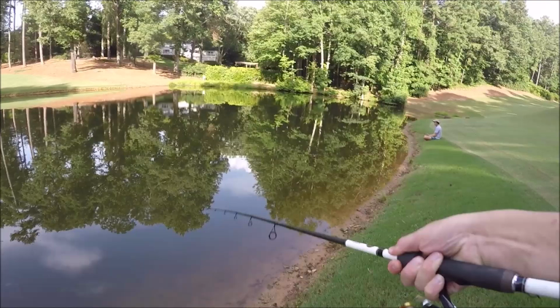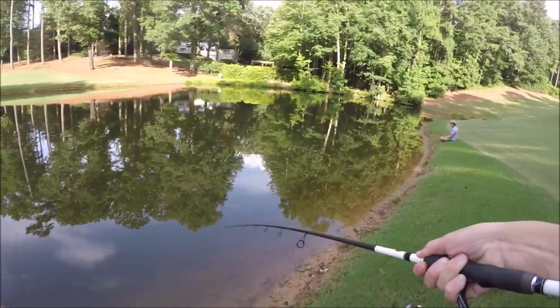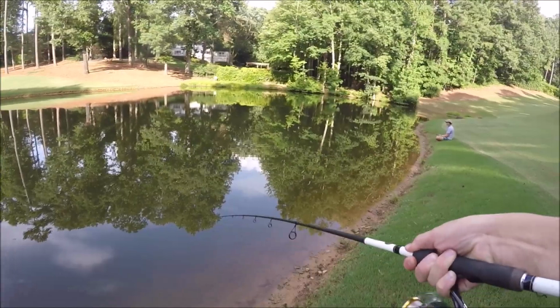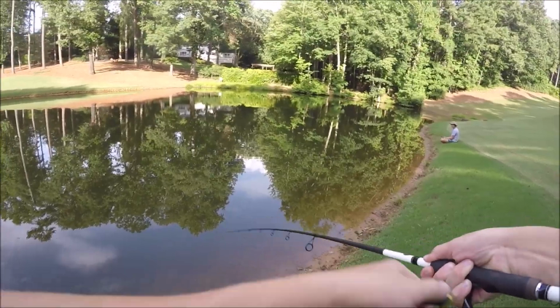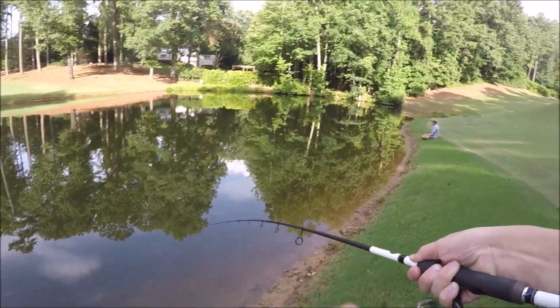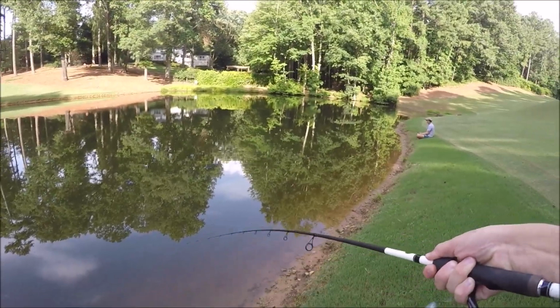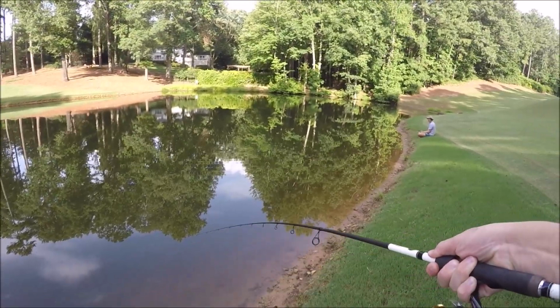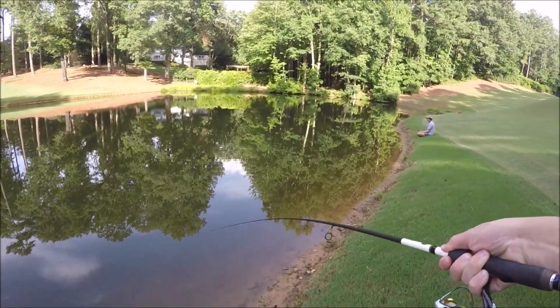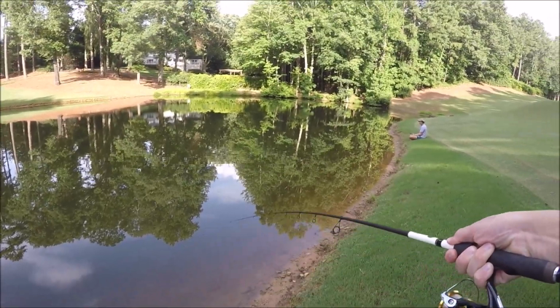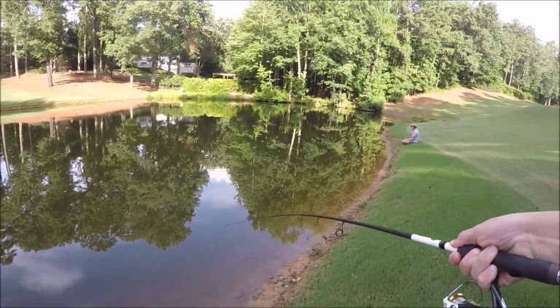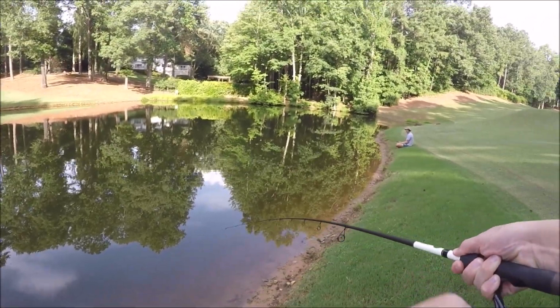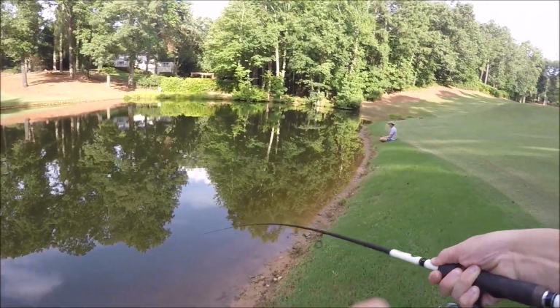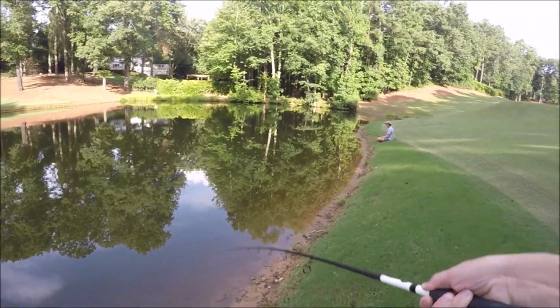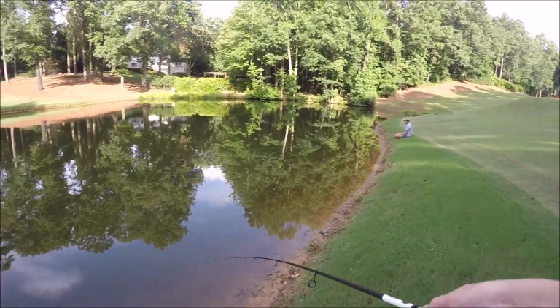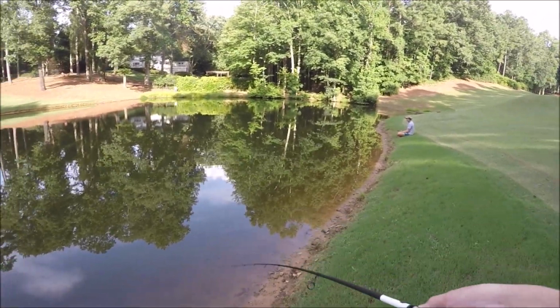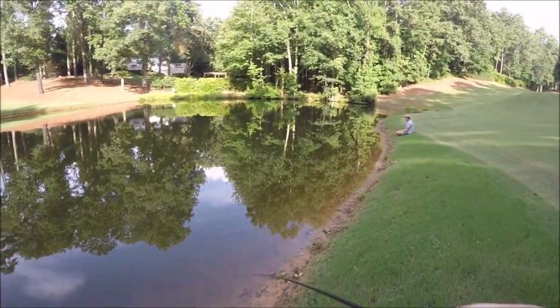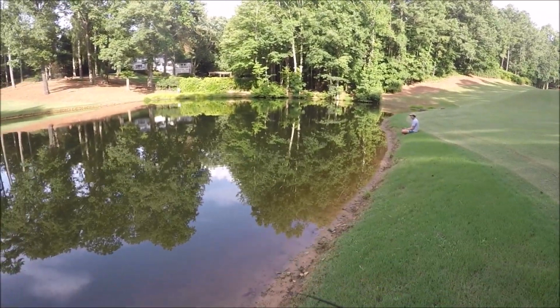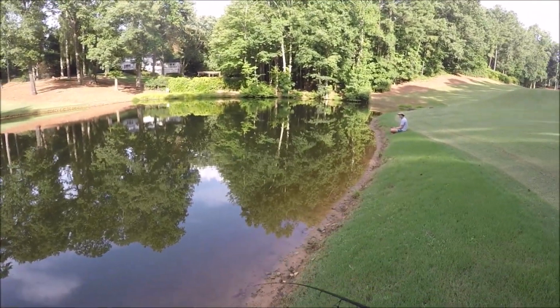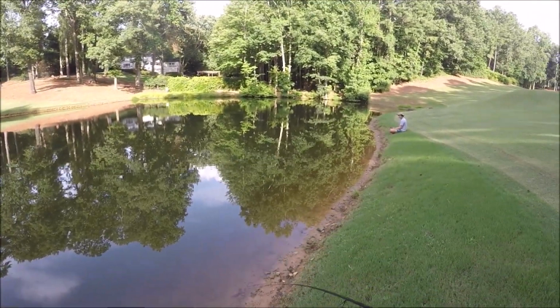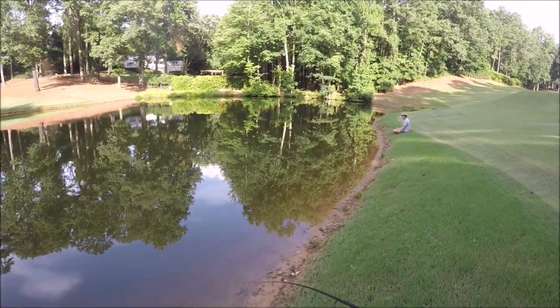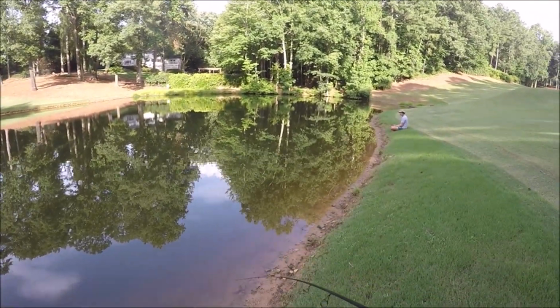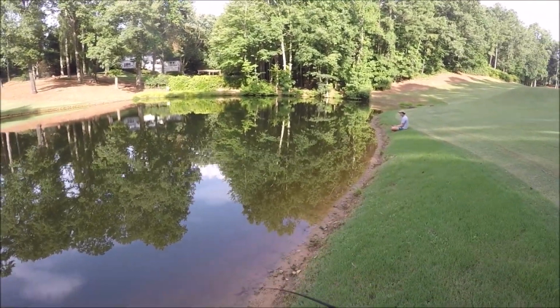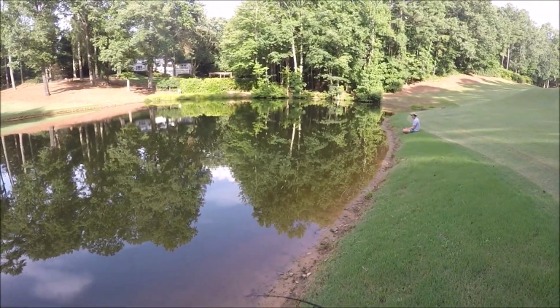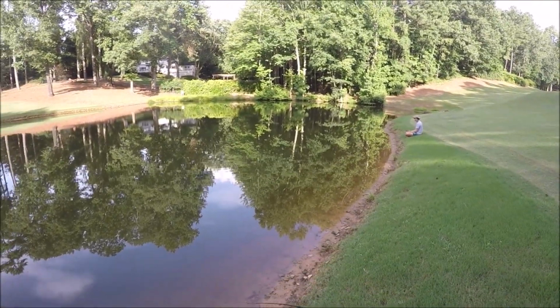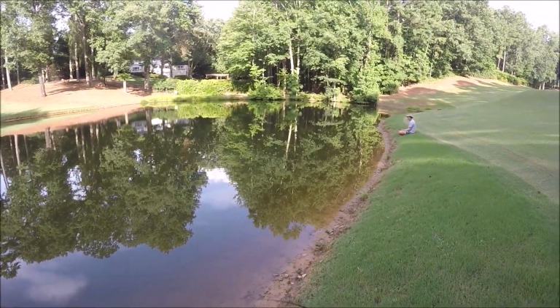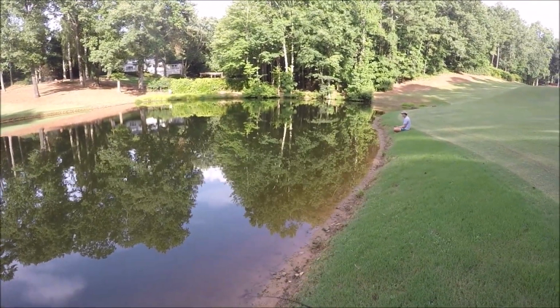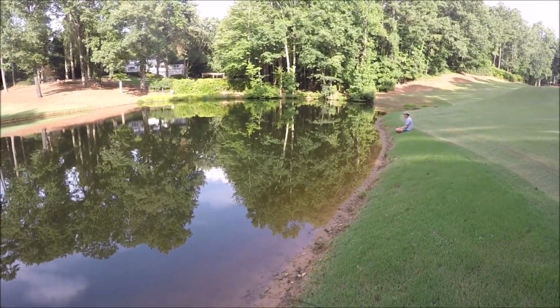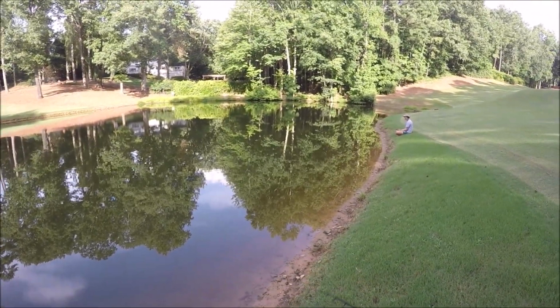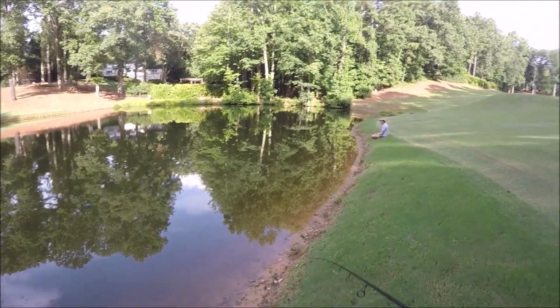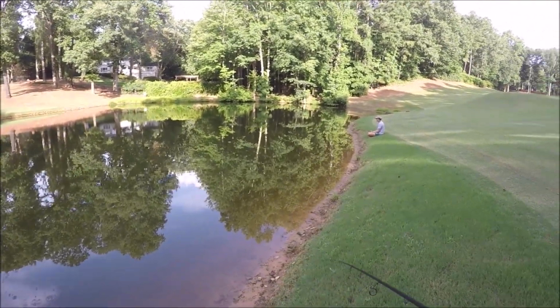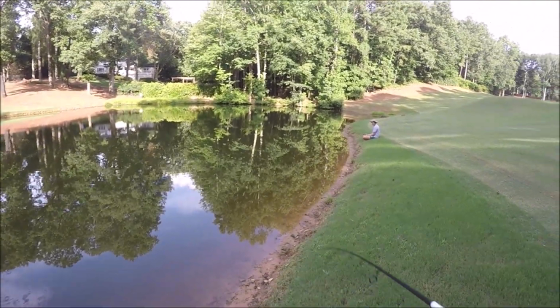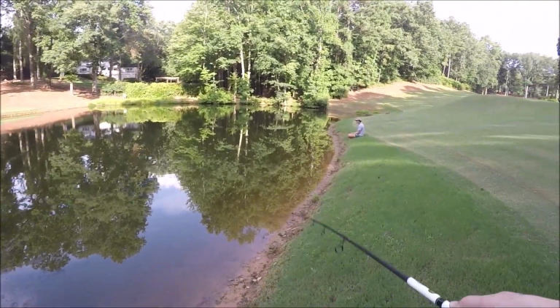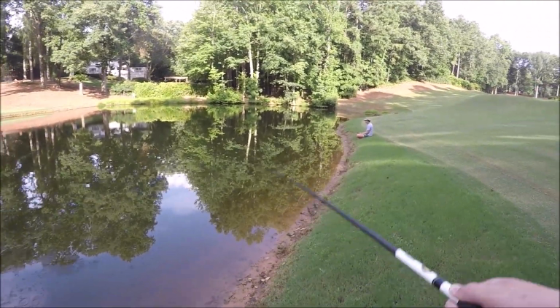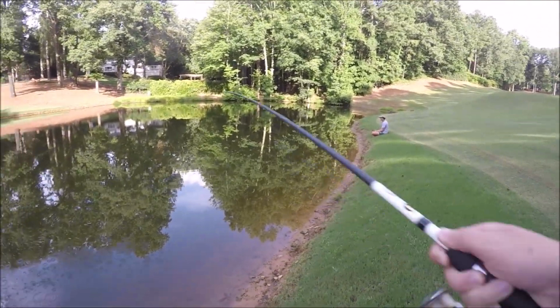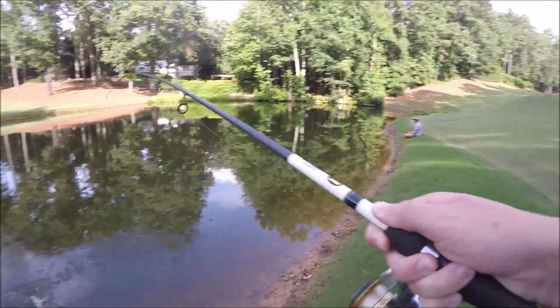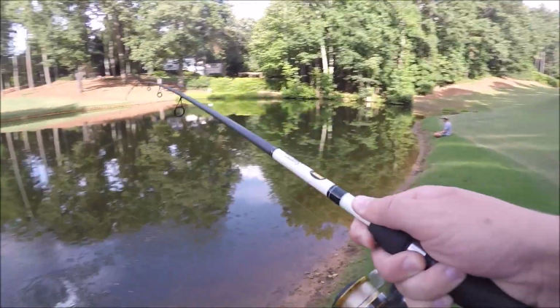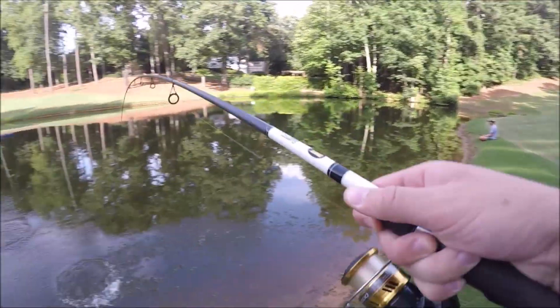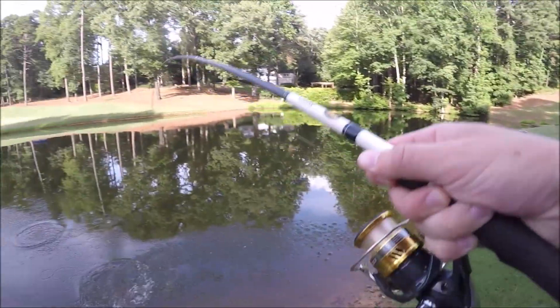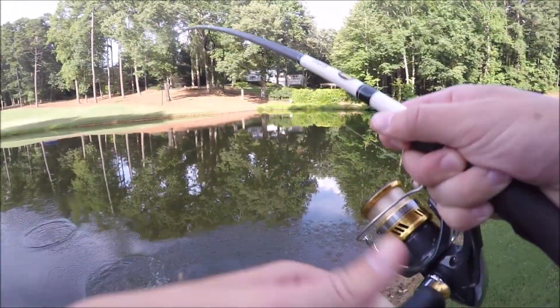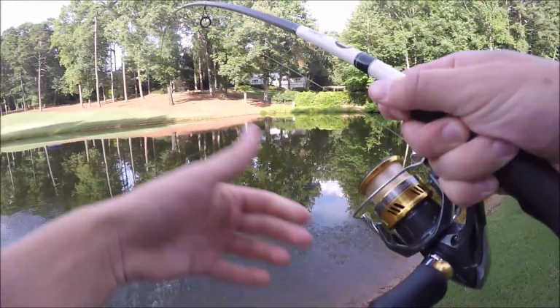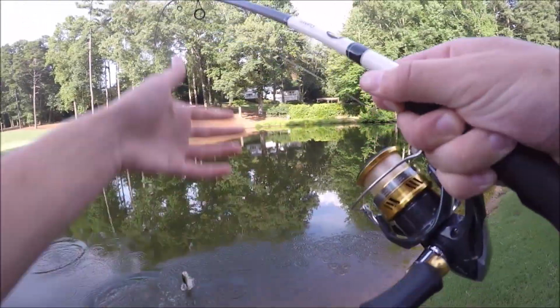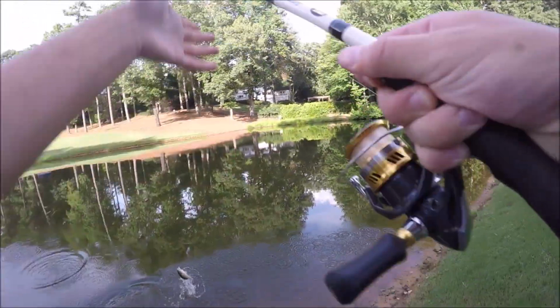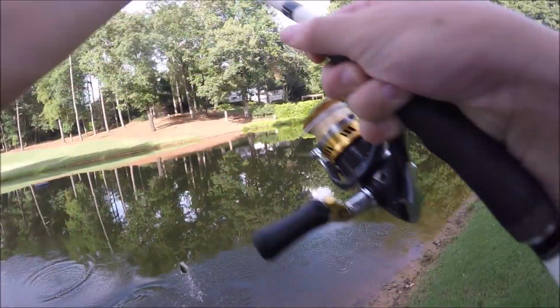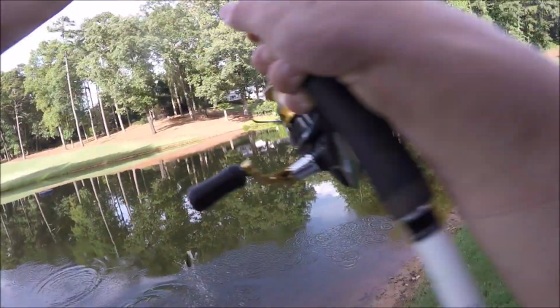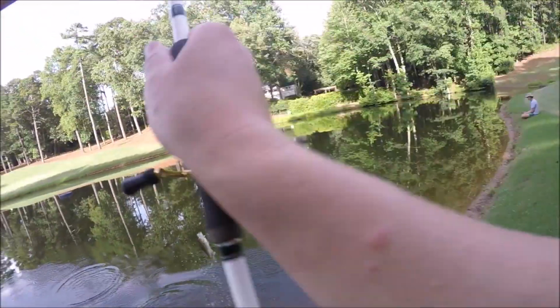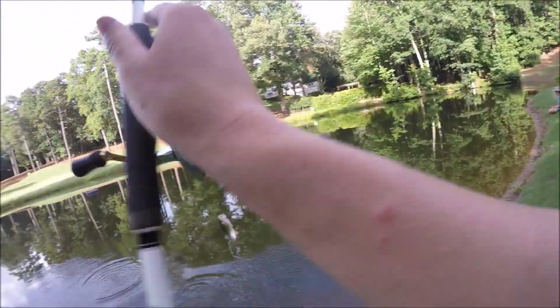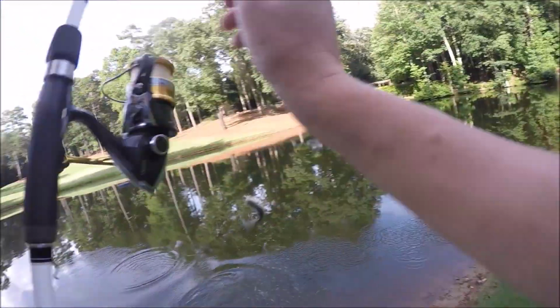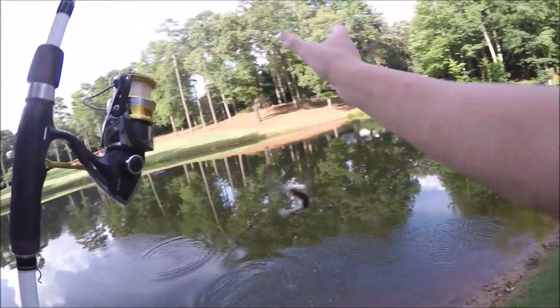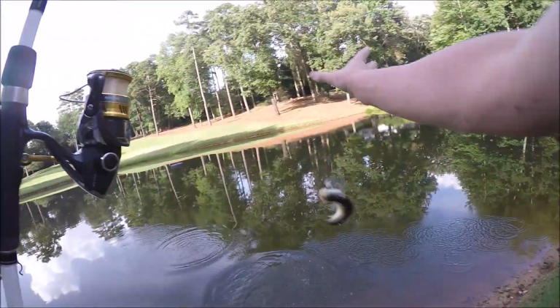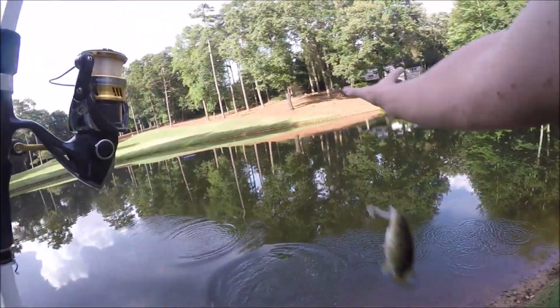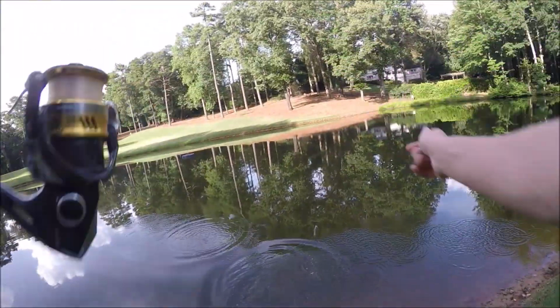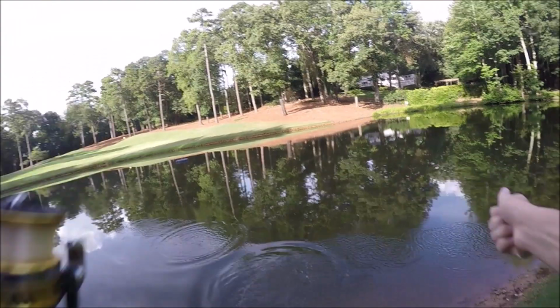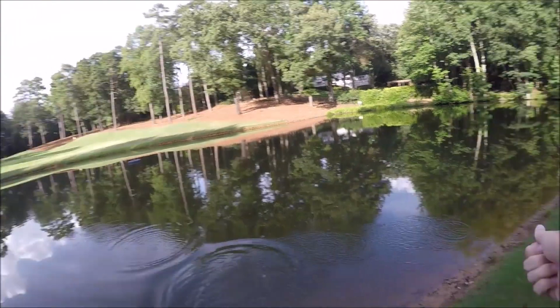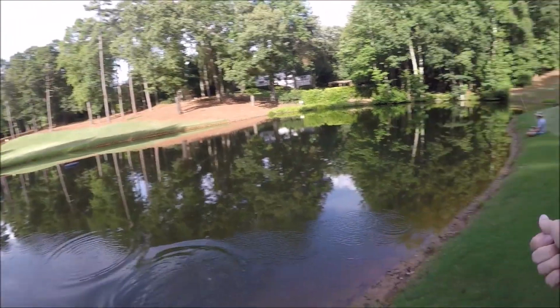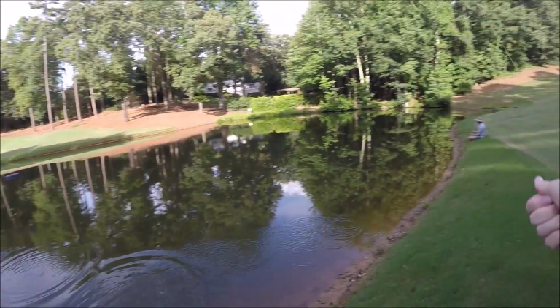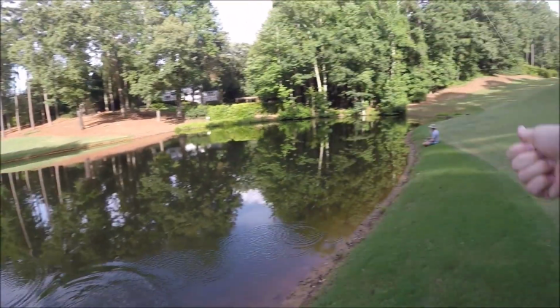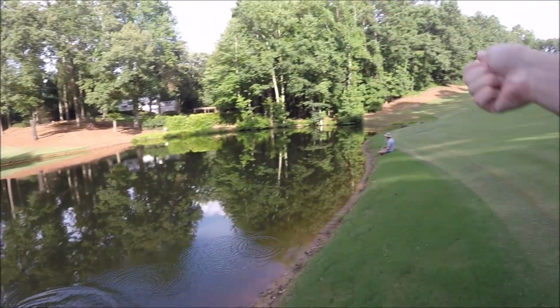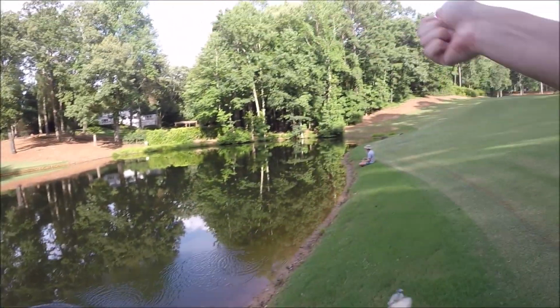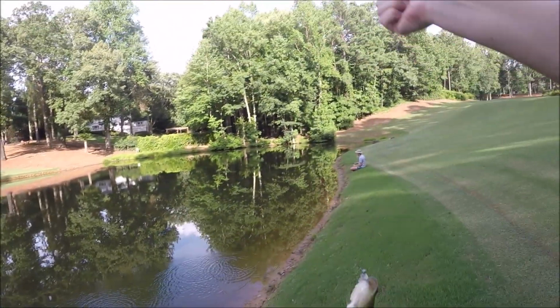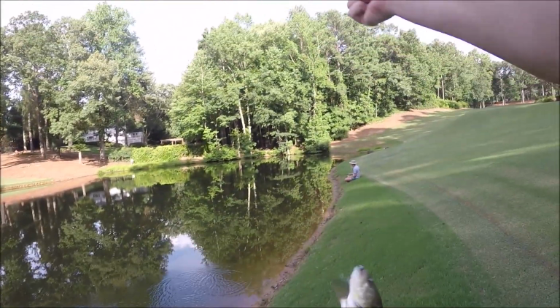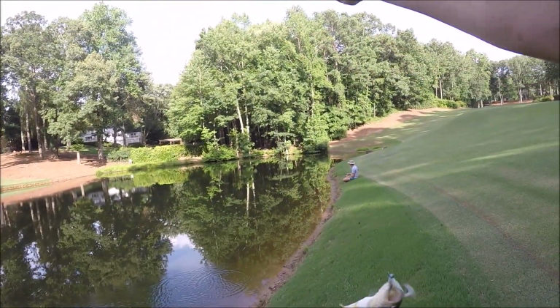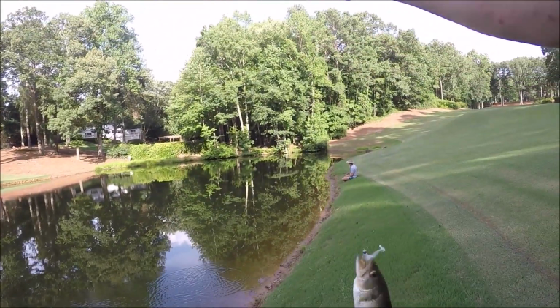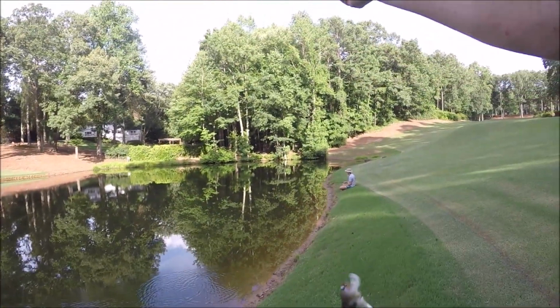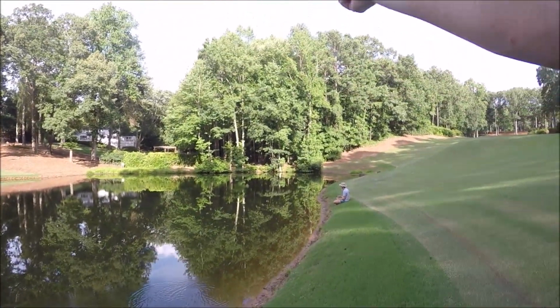Got him. Wow, that was one of my first casts with the swim bait. Just a little one, but we'll take him.